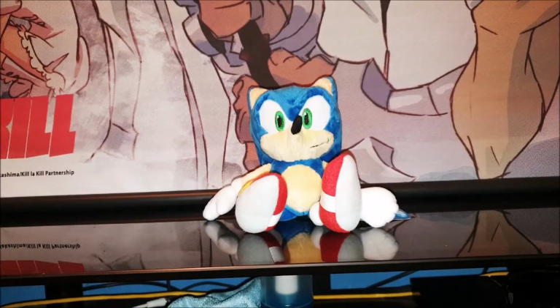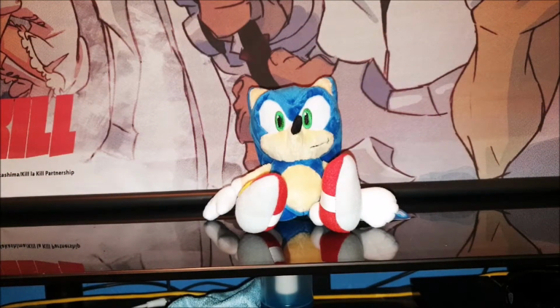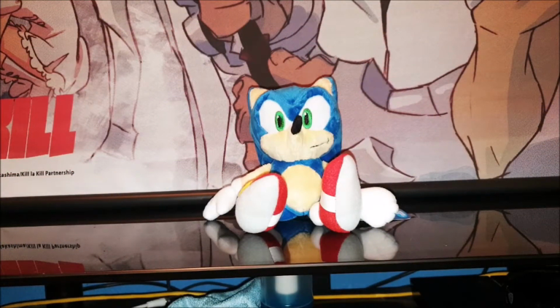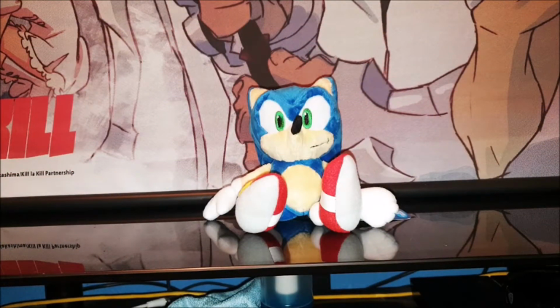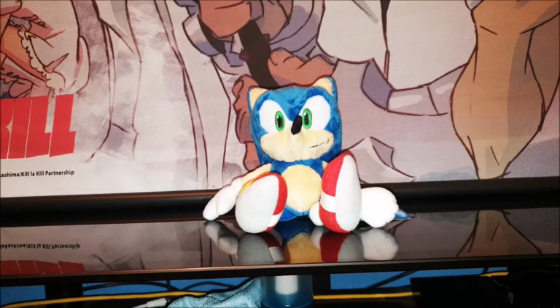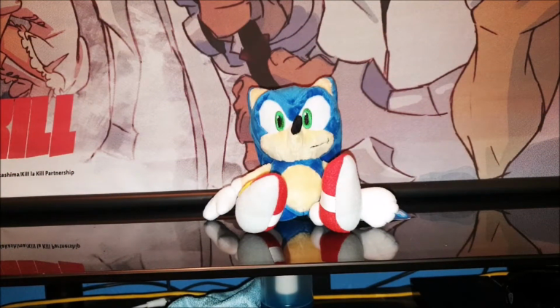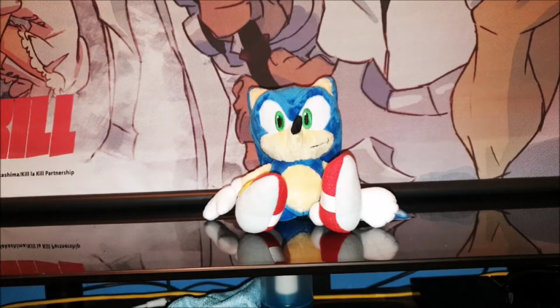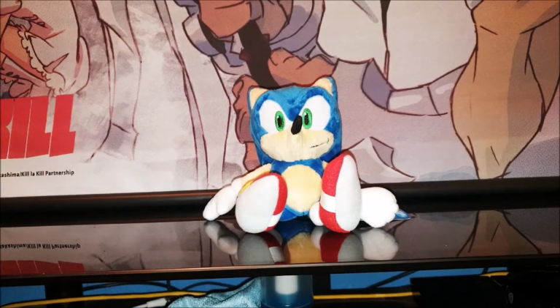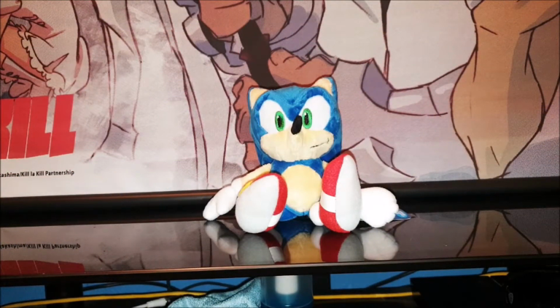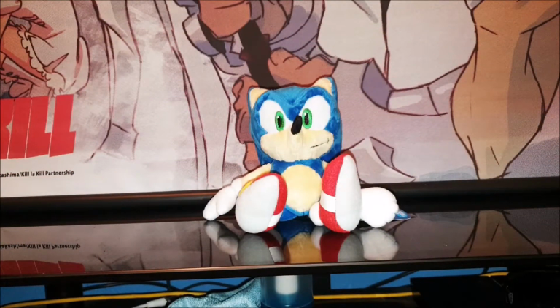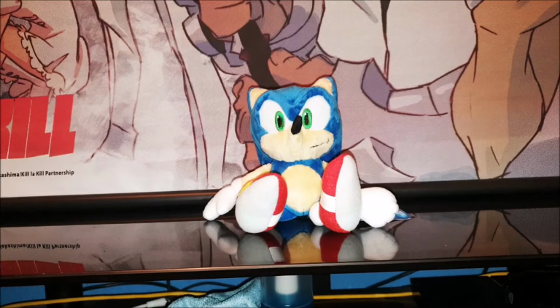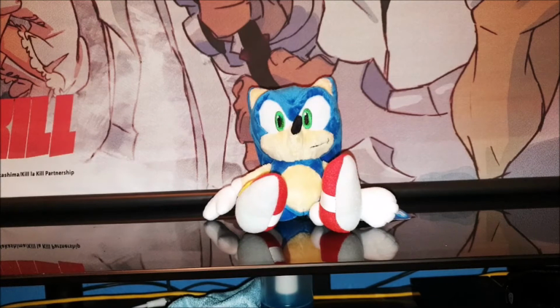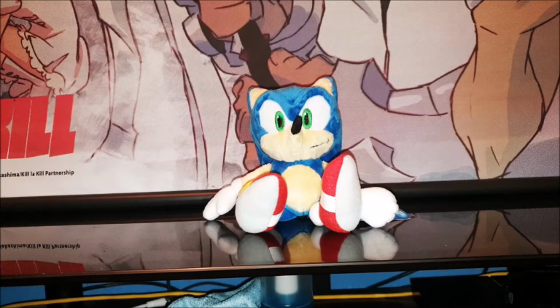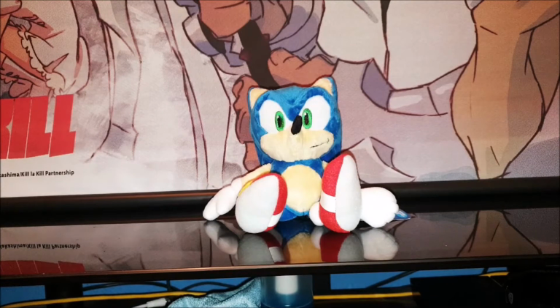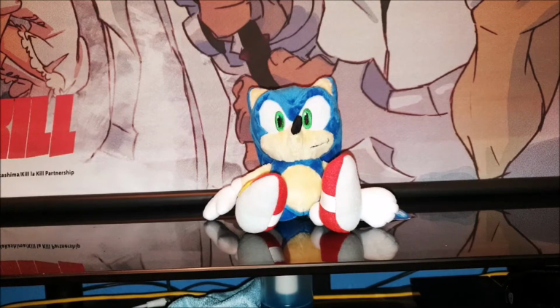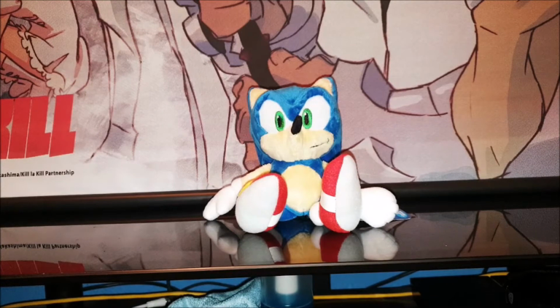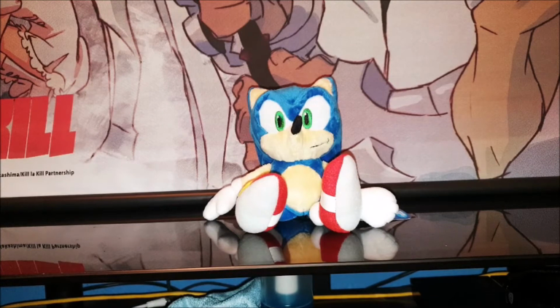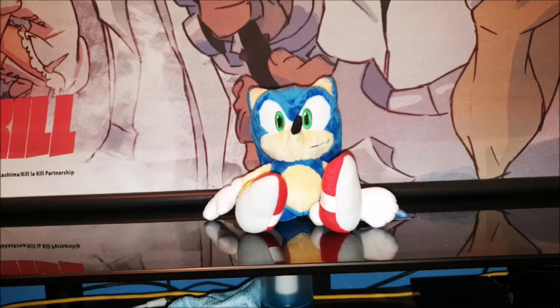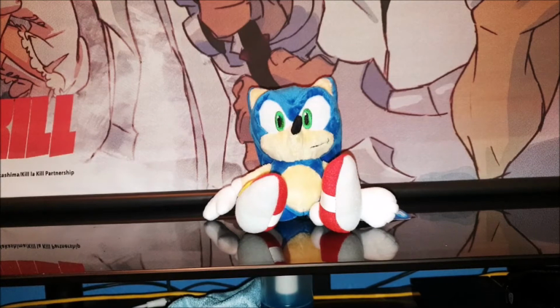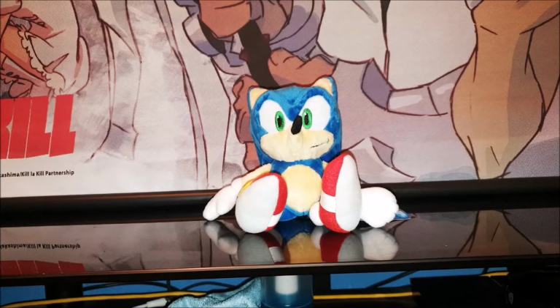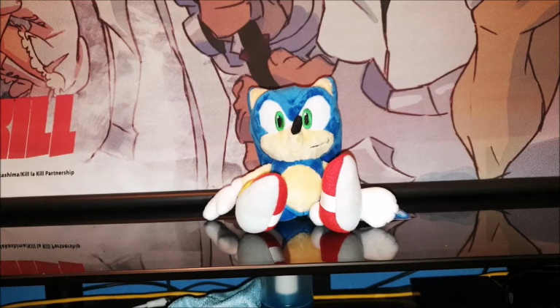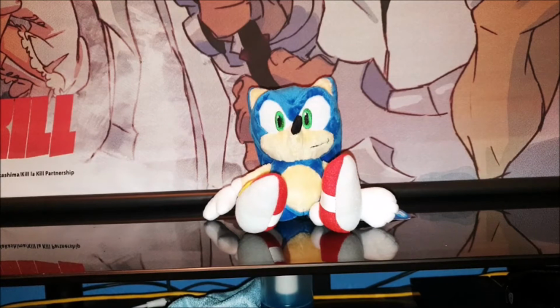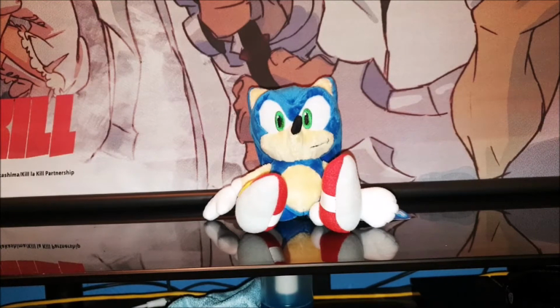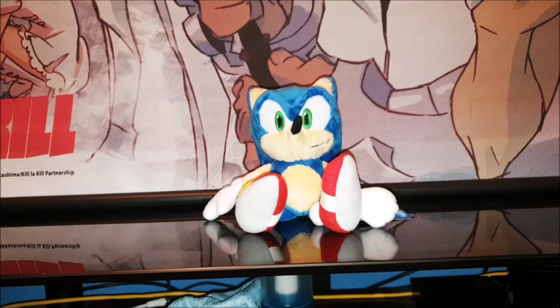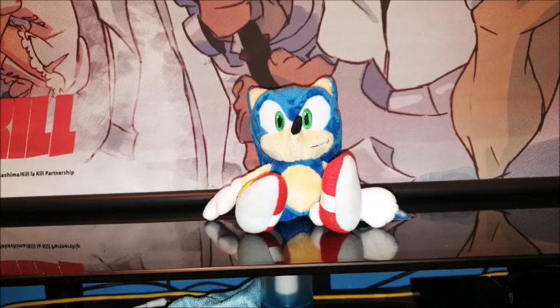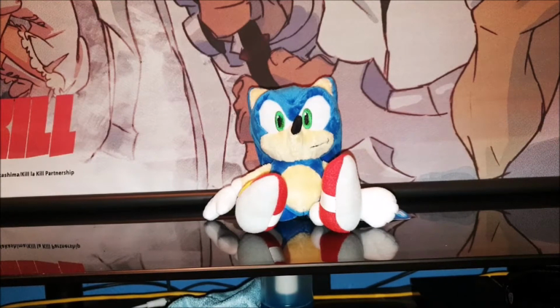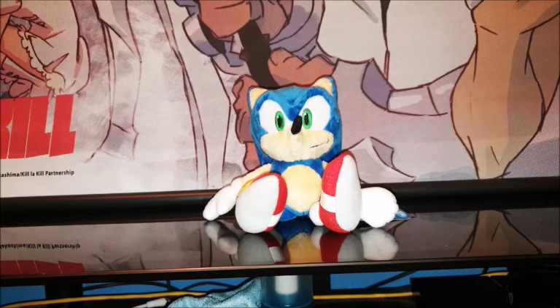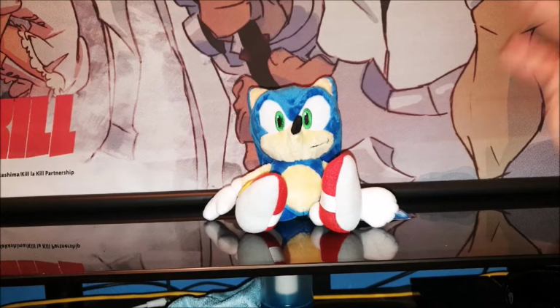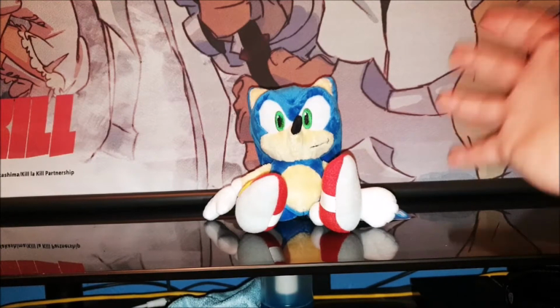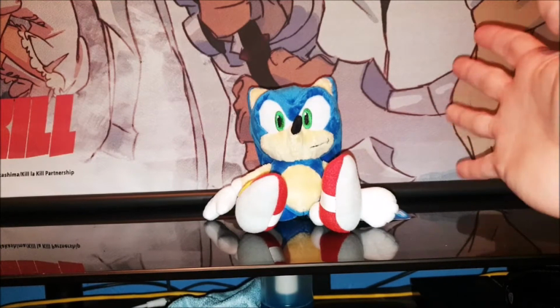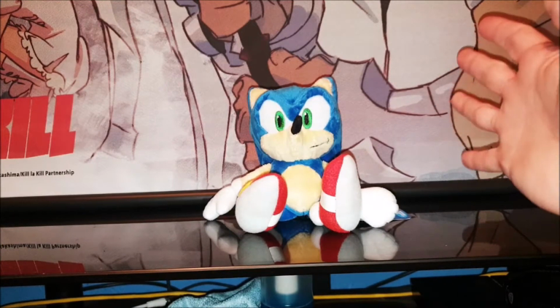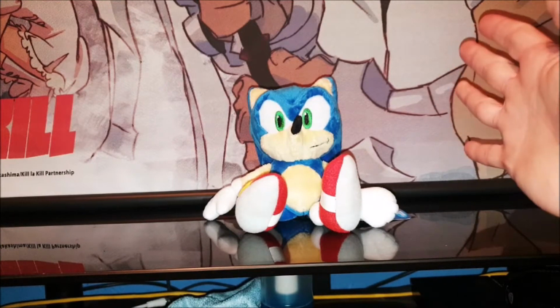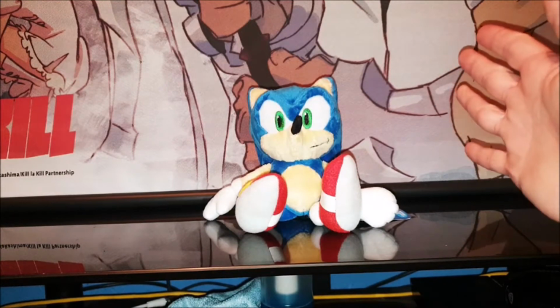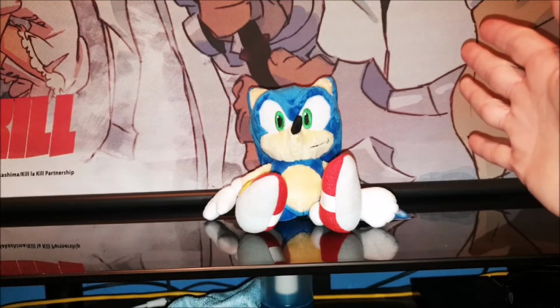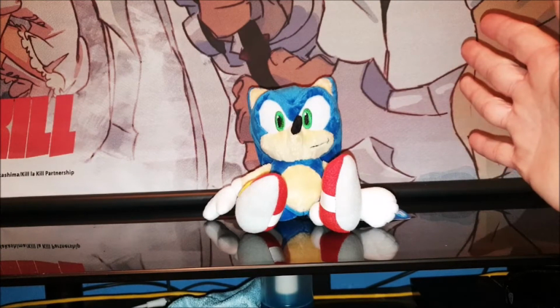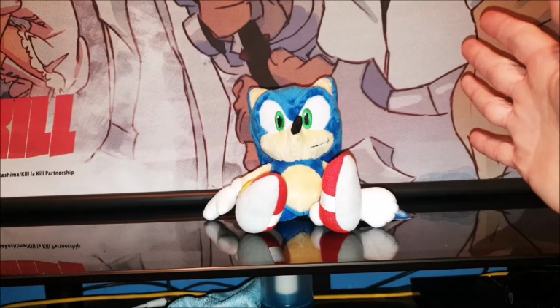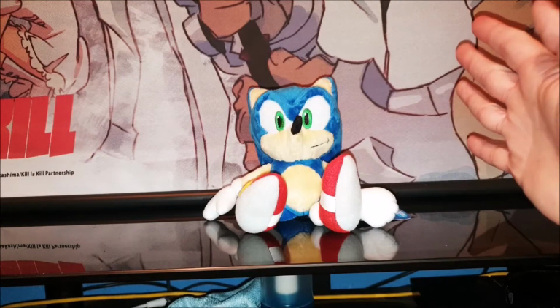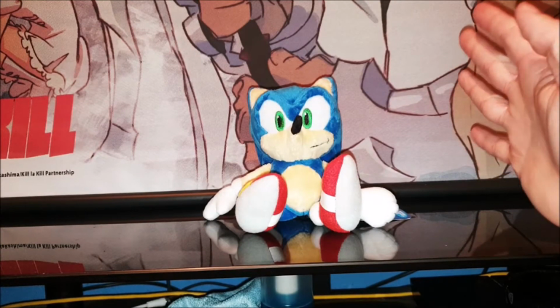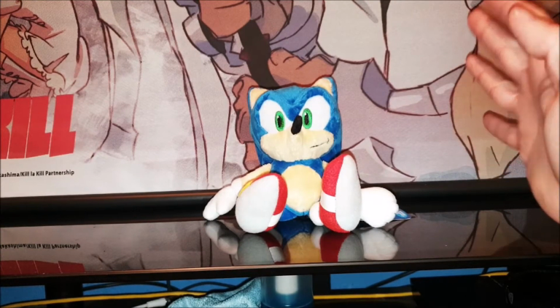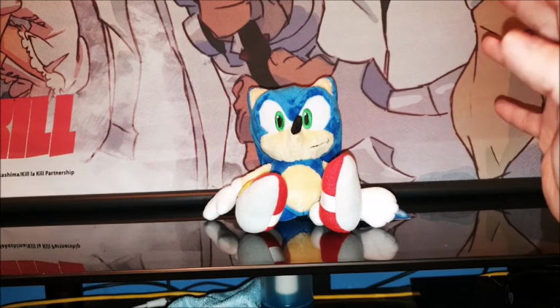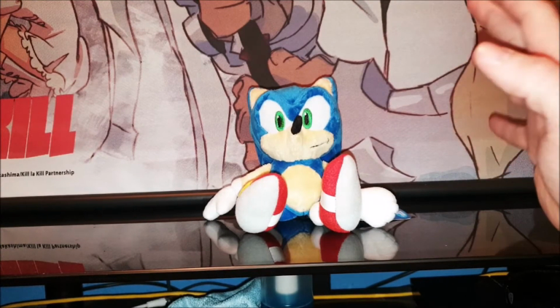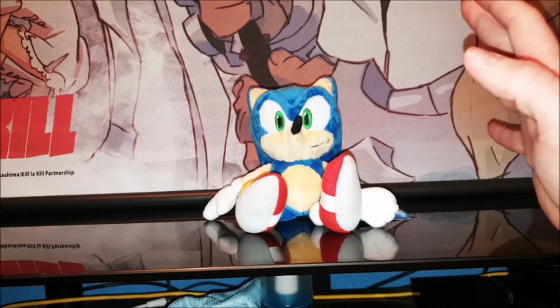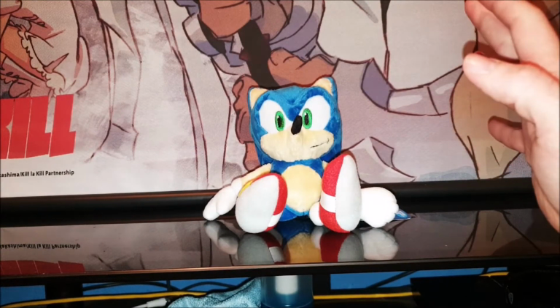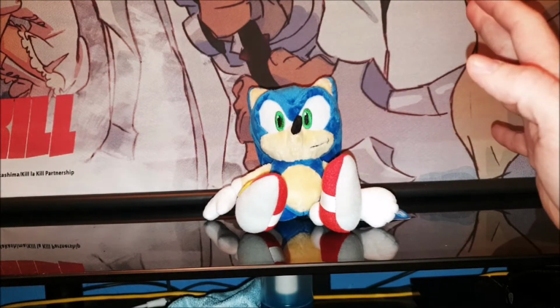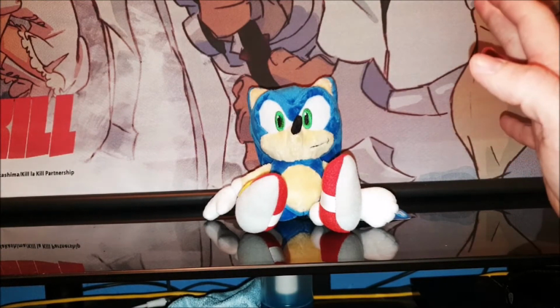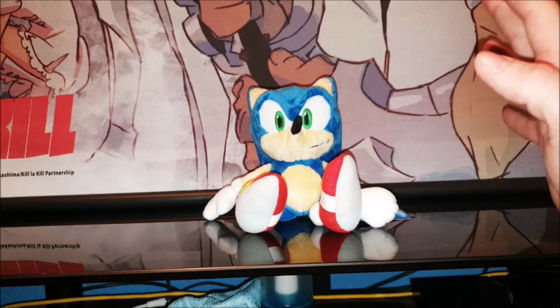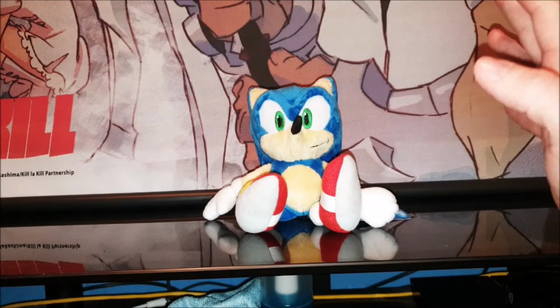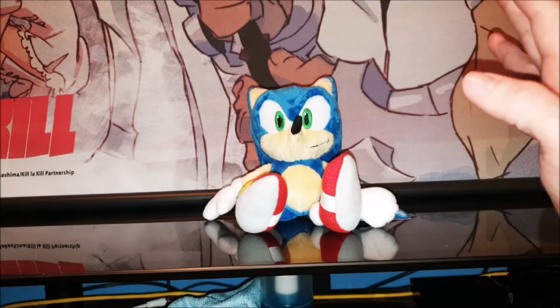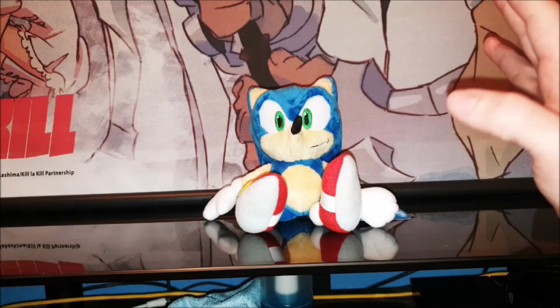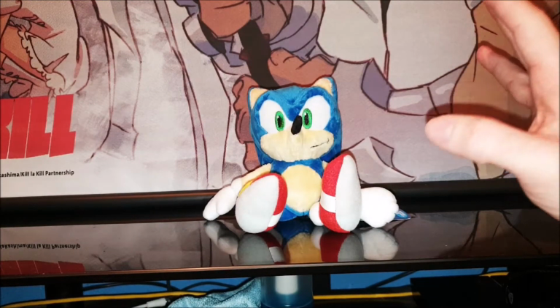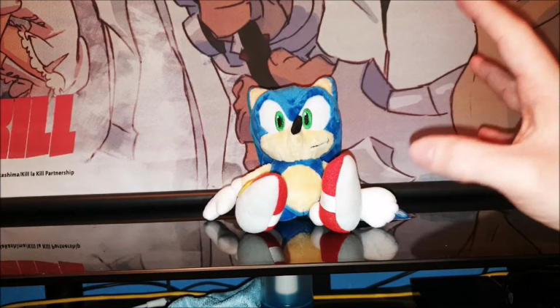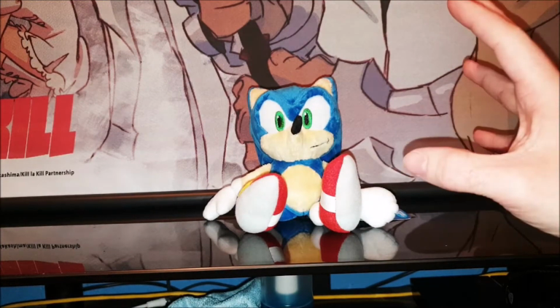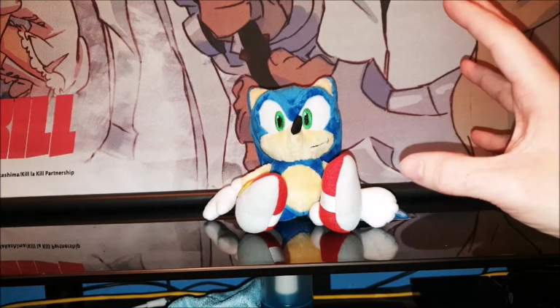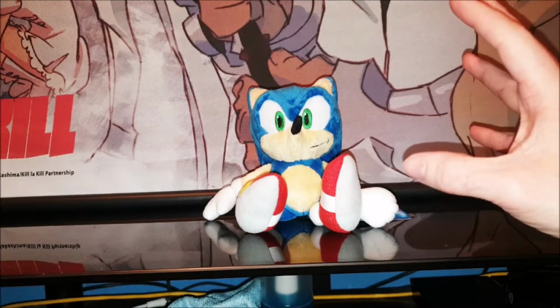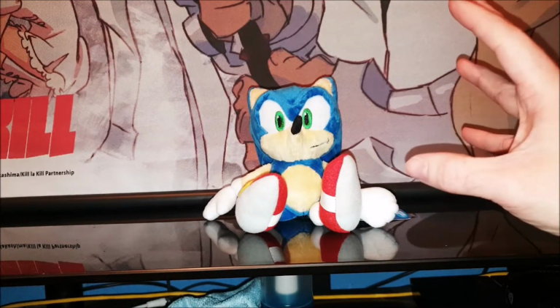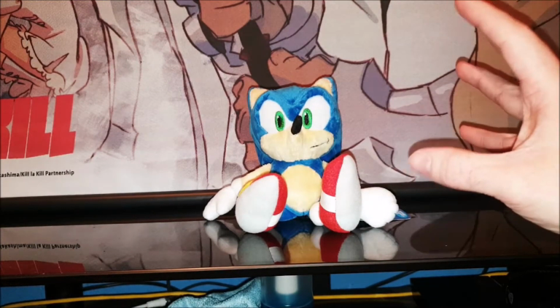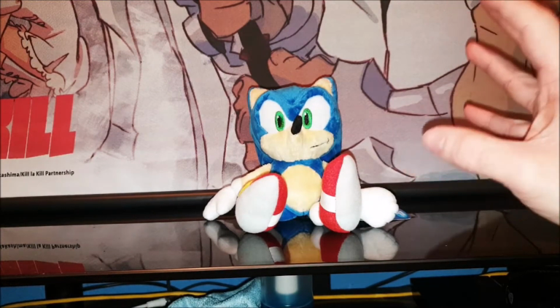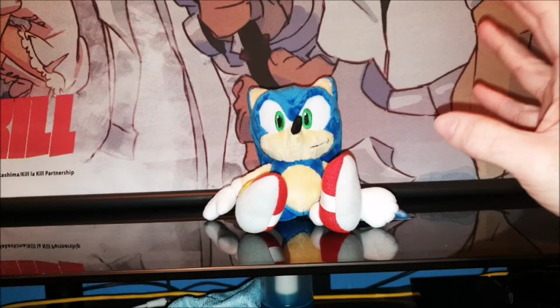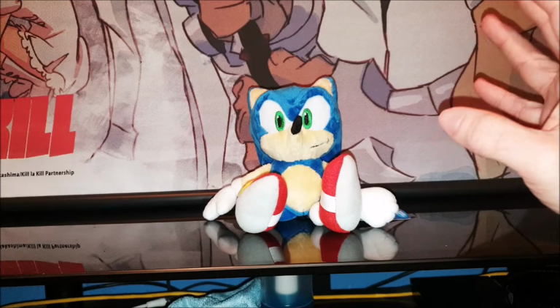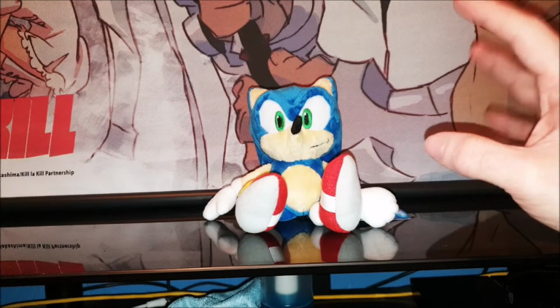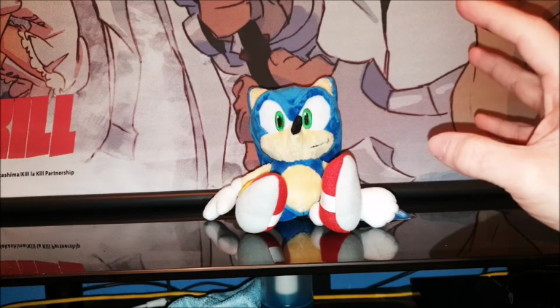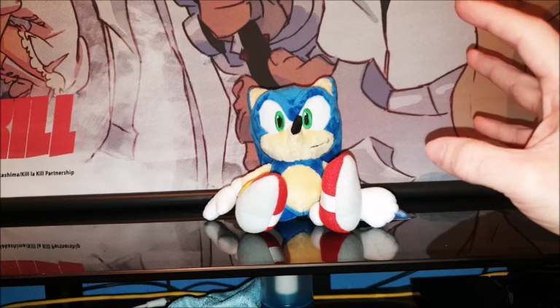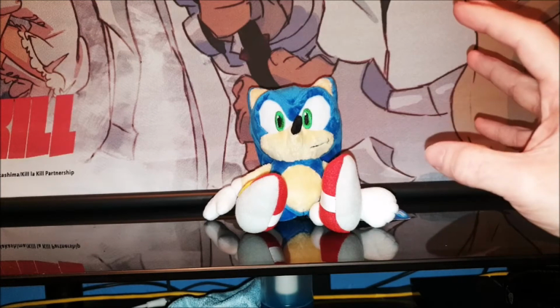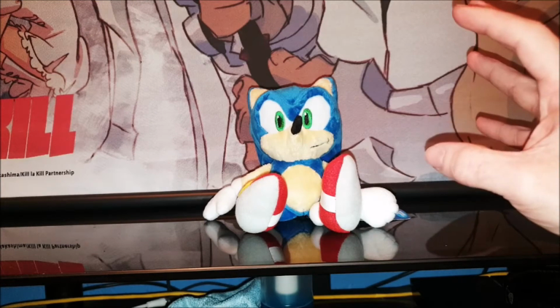Hey everyone and welcome back. Today I'll be showing you this awesome Sanei Hedgehog plush.